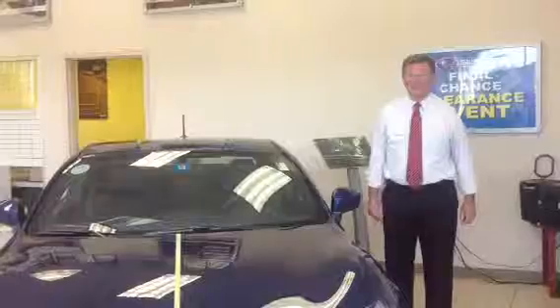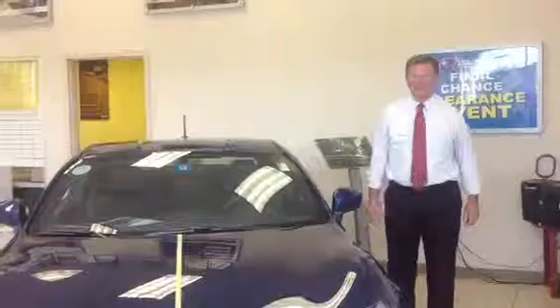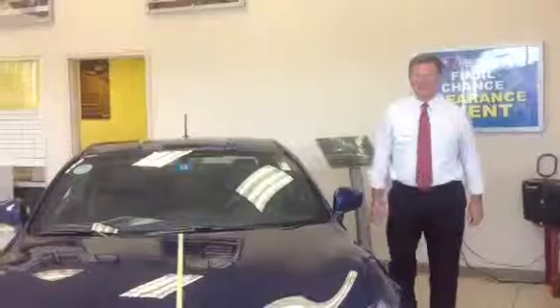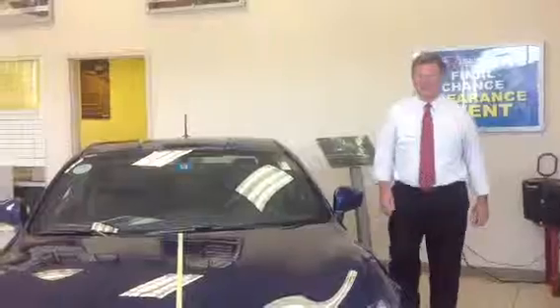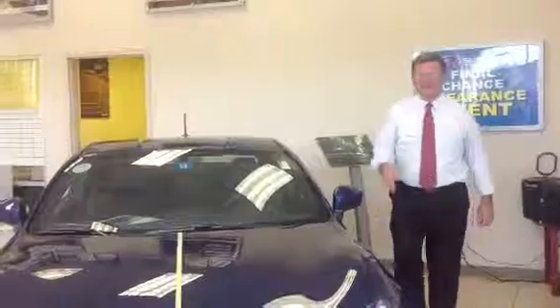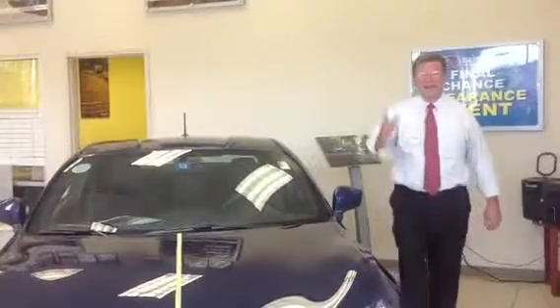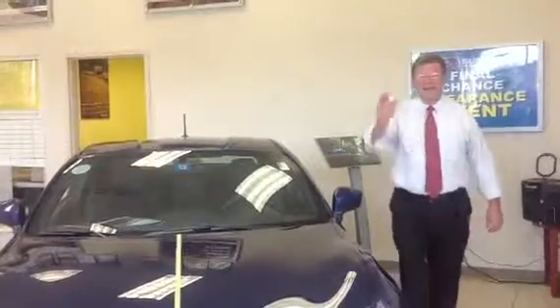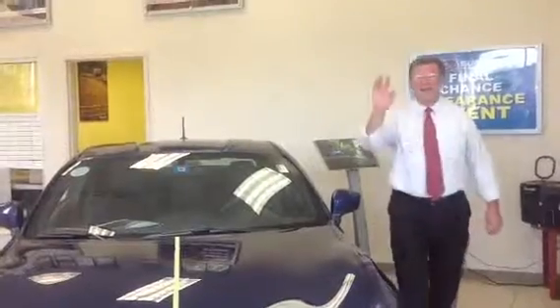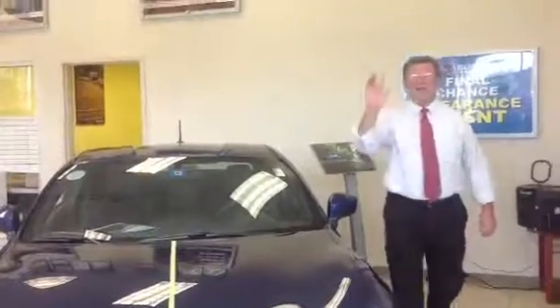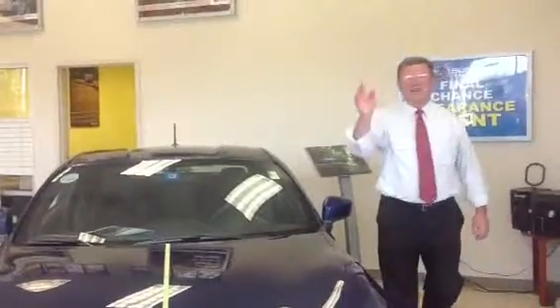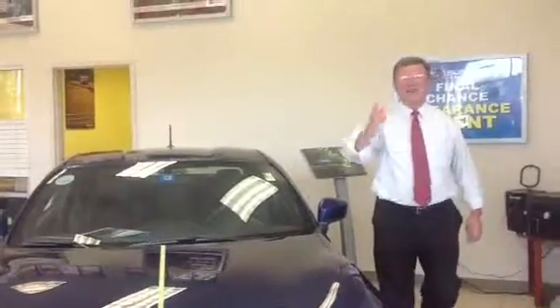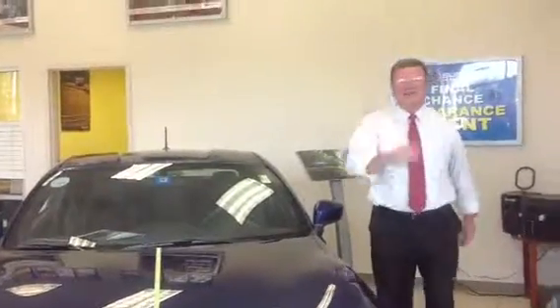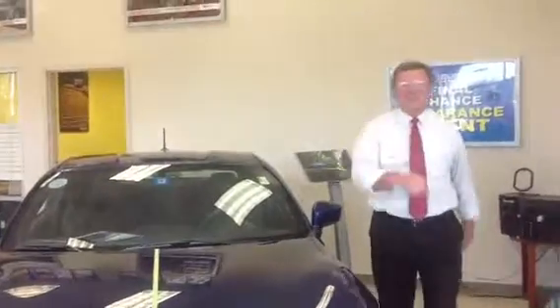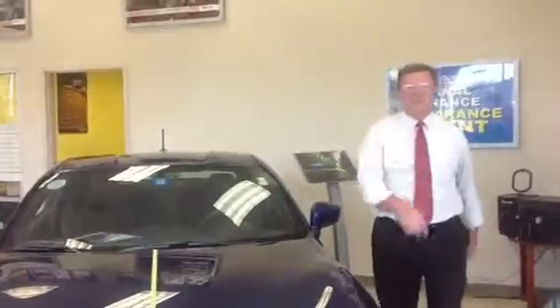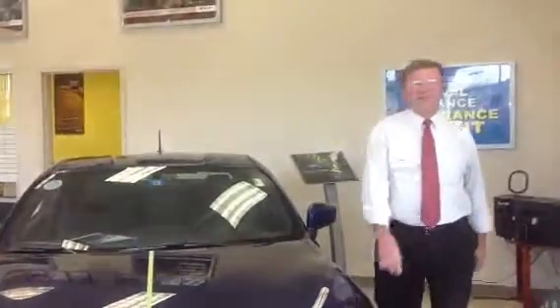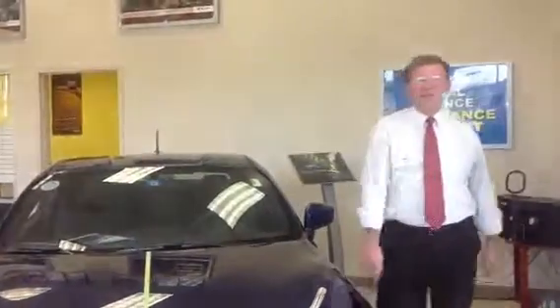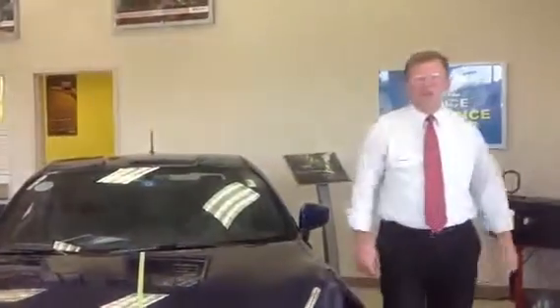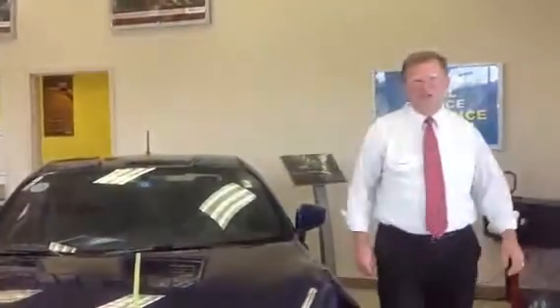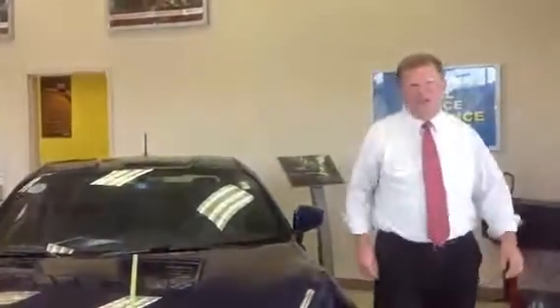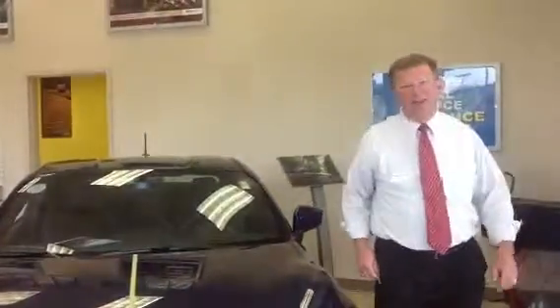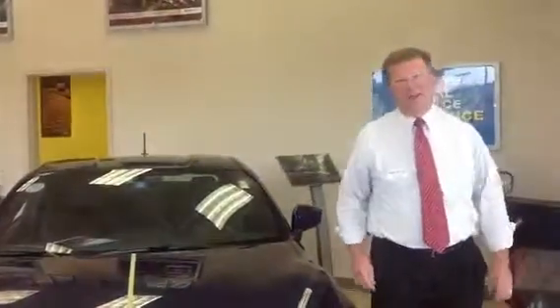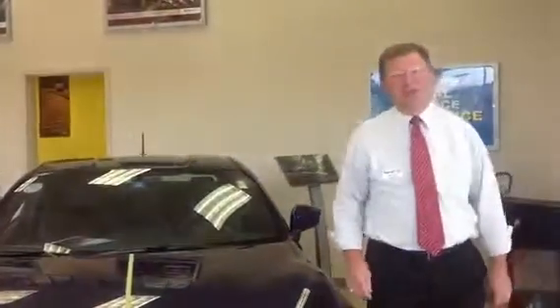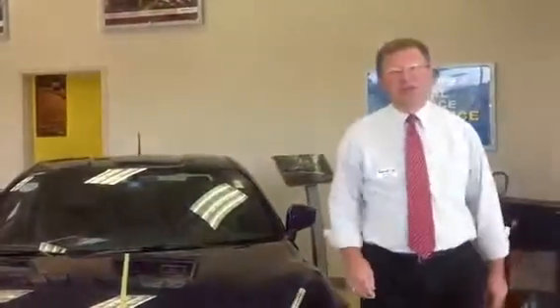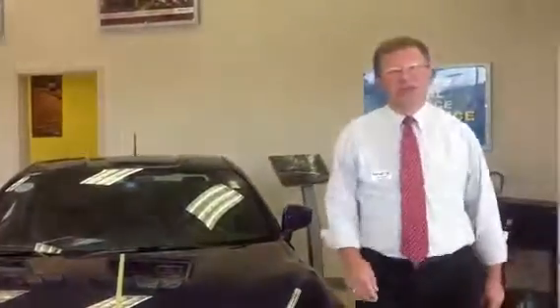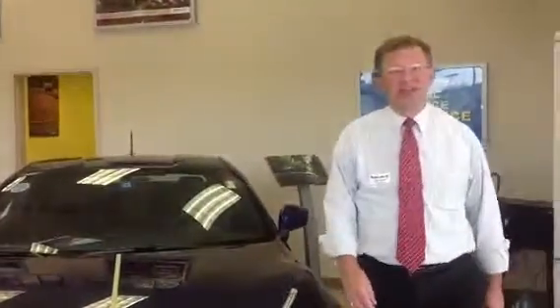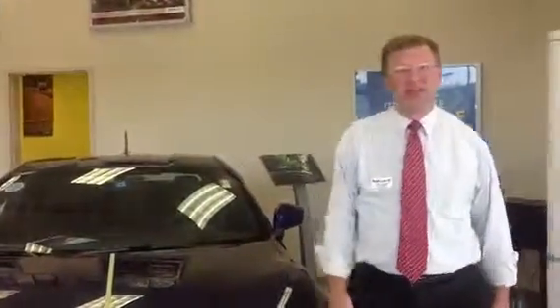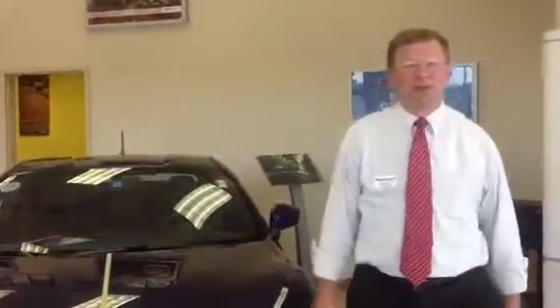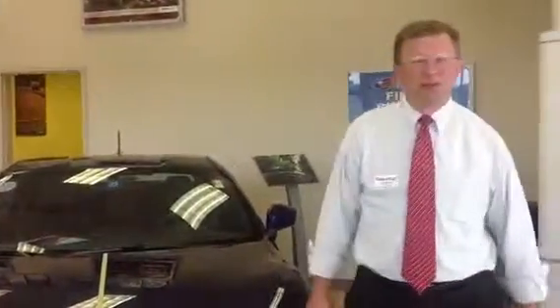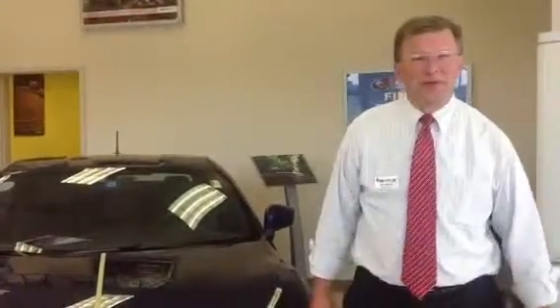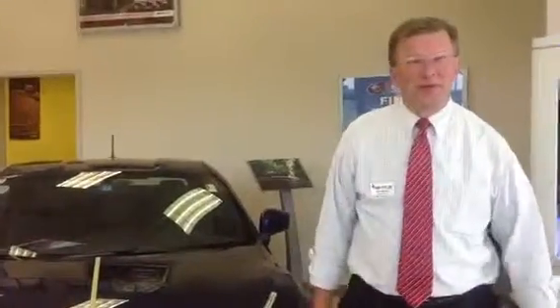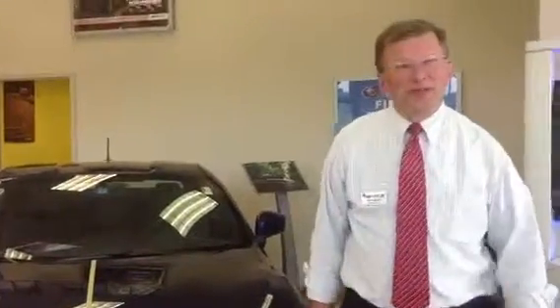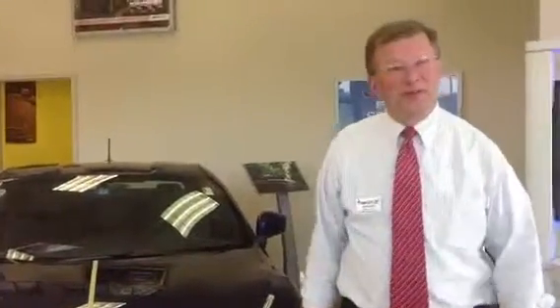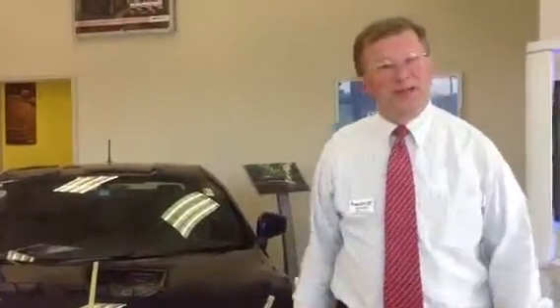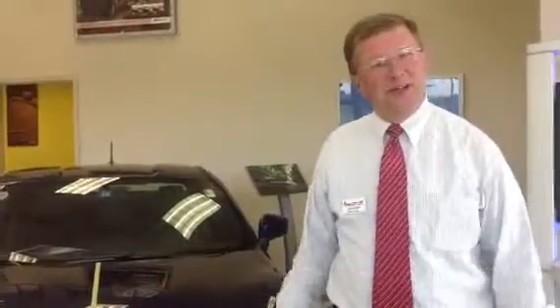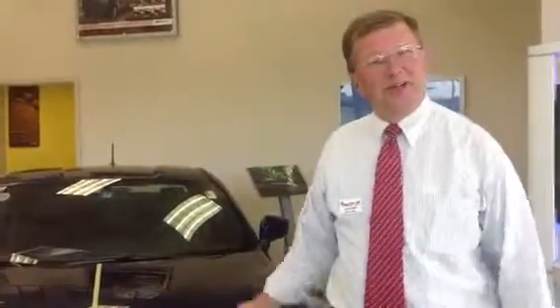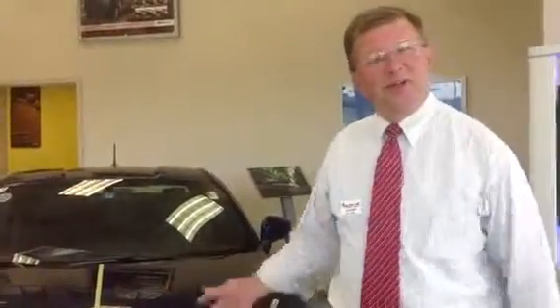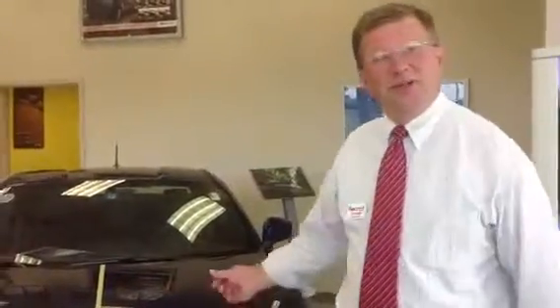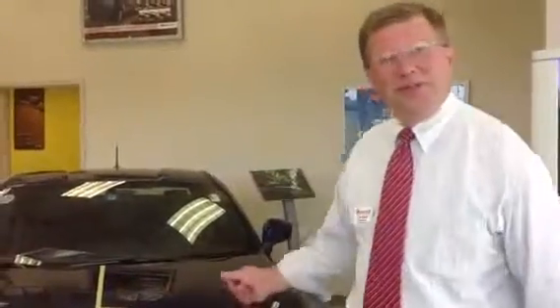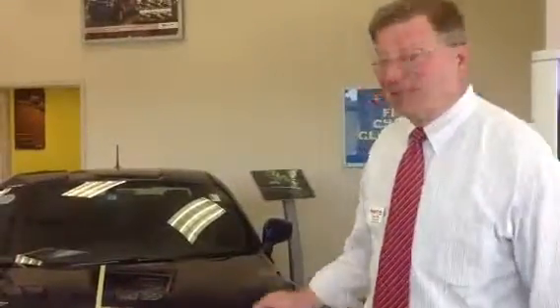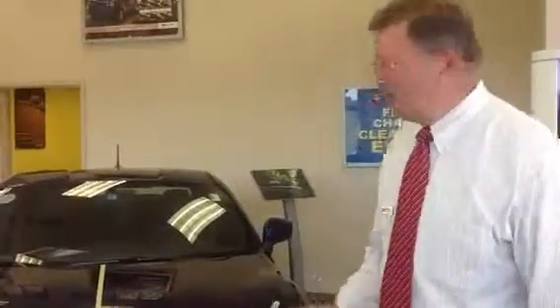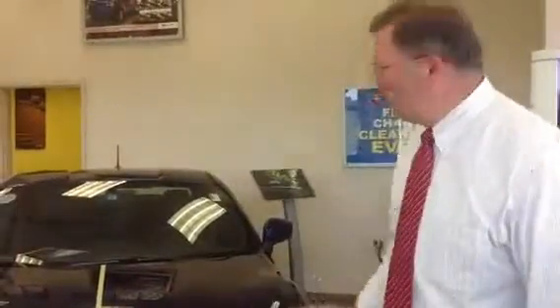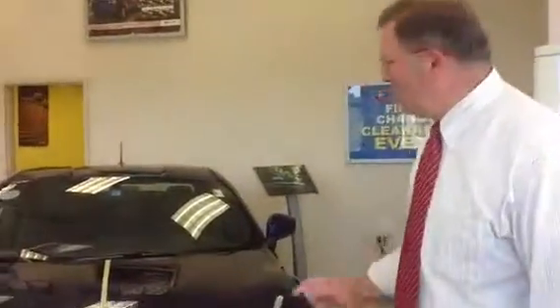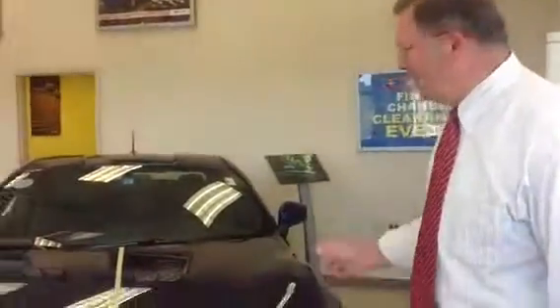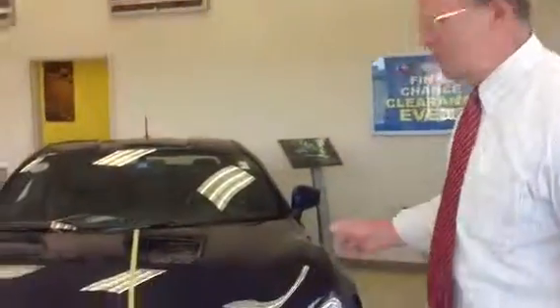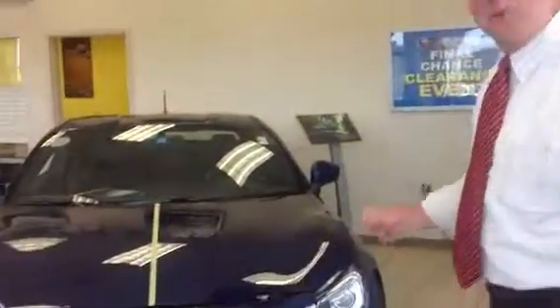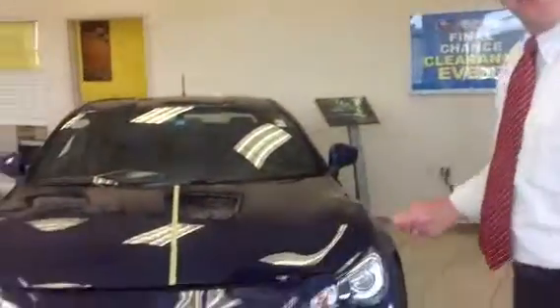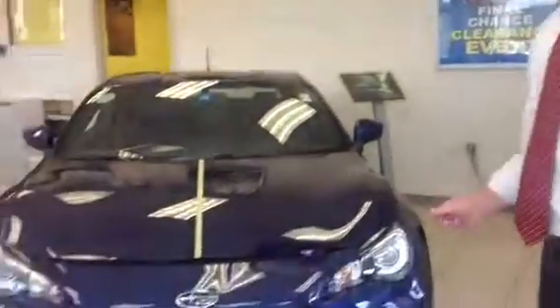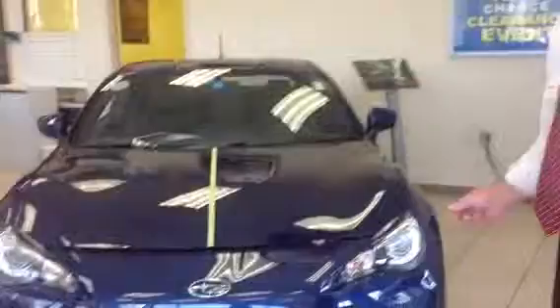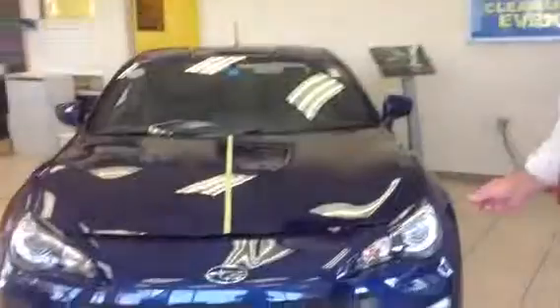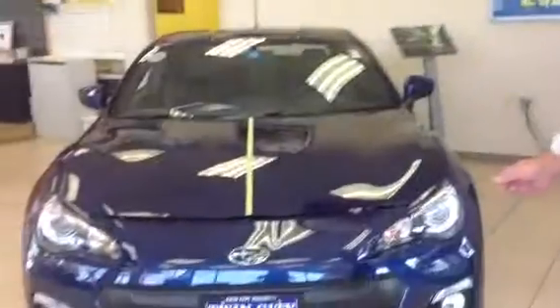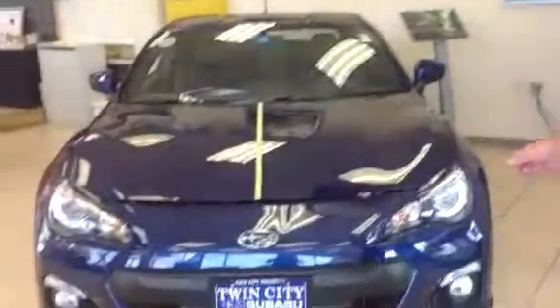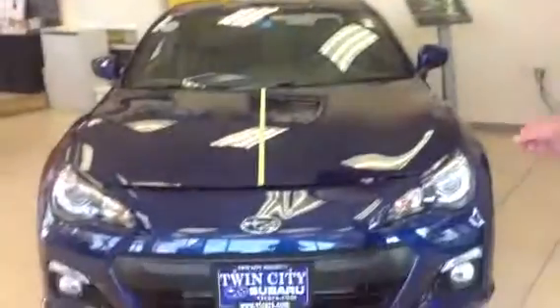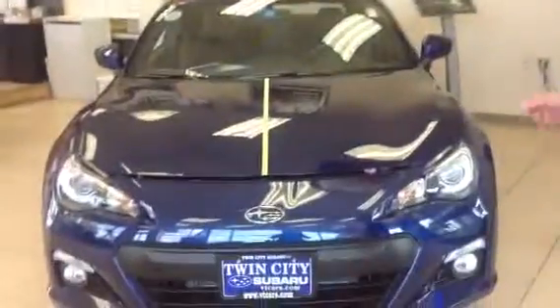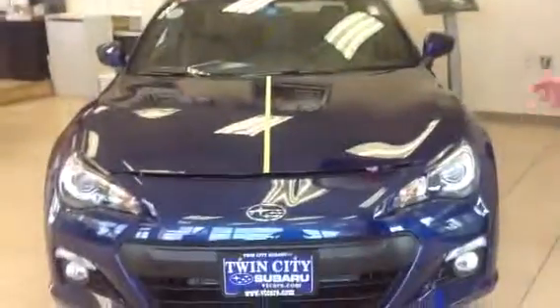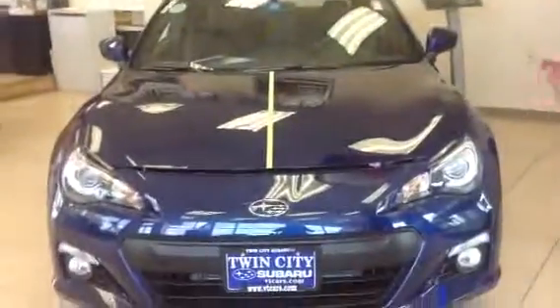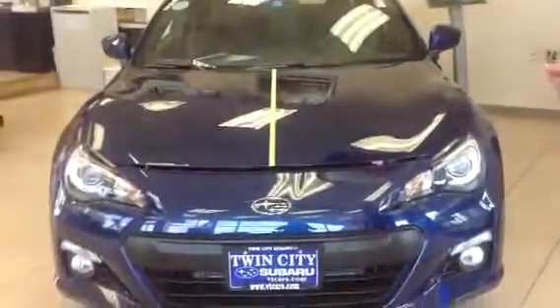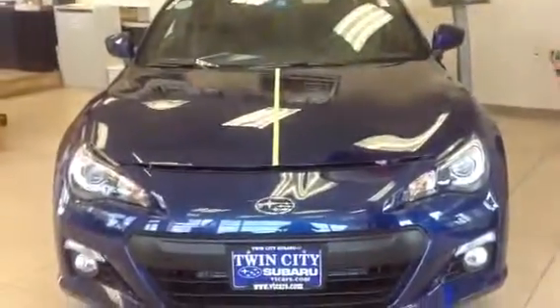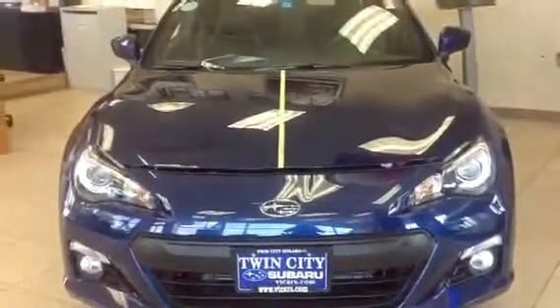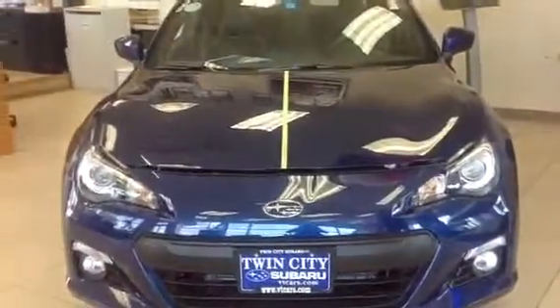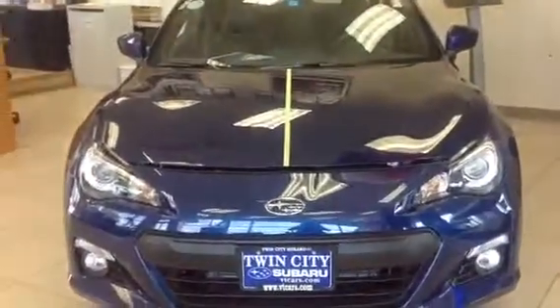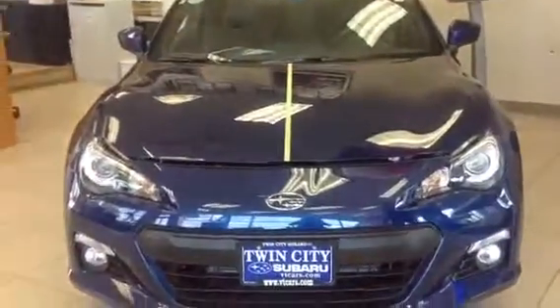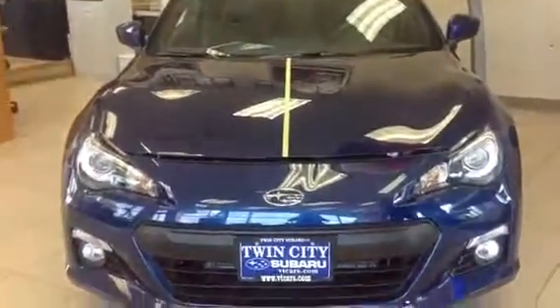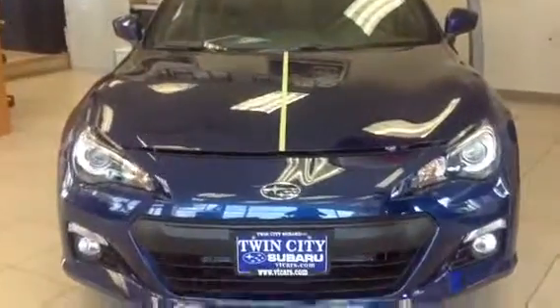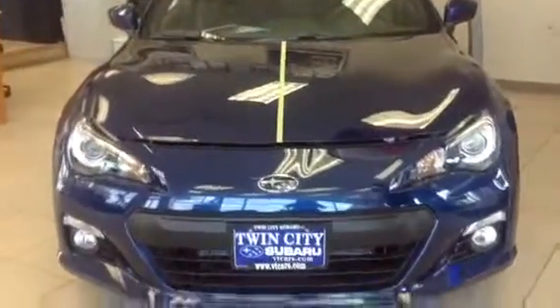Hi, Fon. Jeff Moser here, Twin City Subaru, and I just want to introduce you to the 2013 Subaru BRZ.